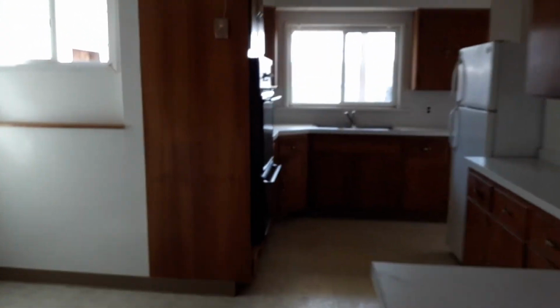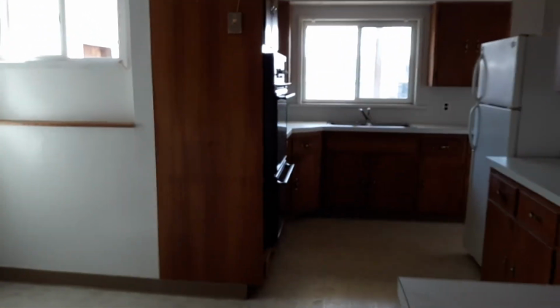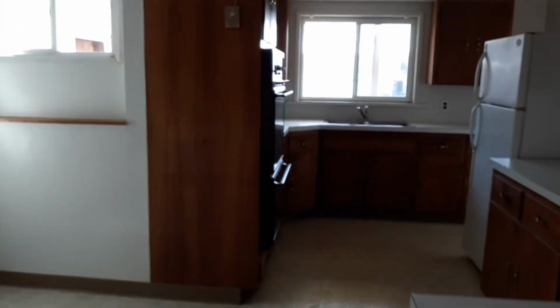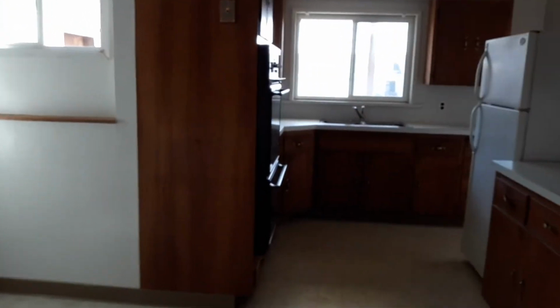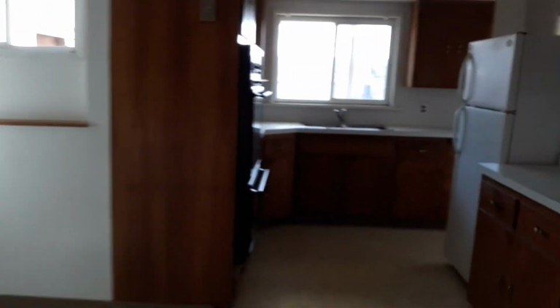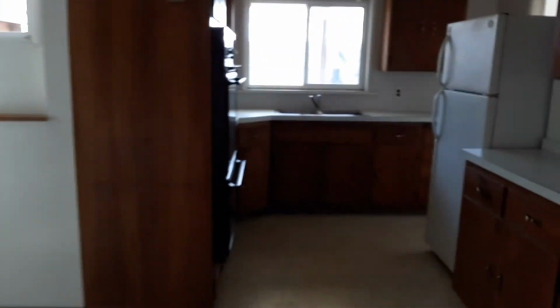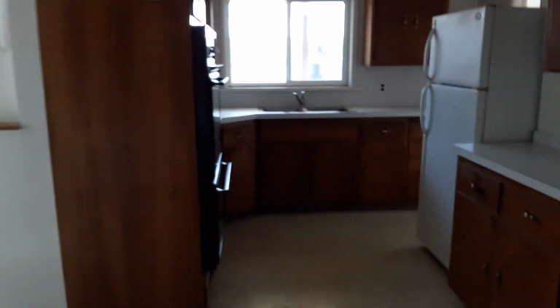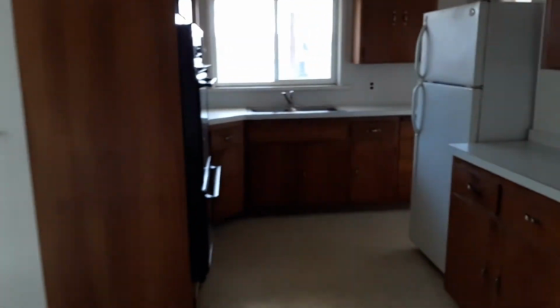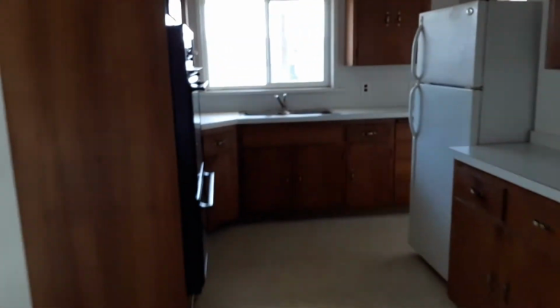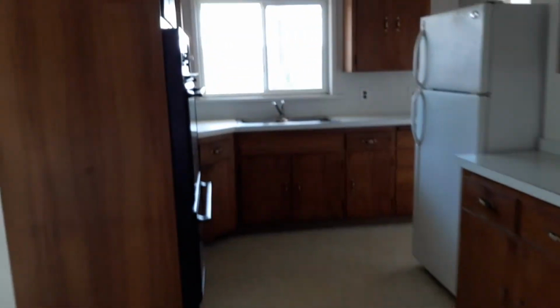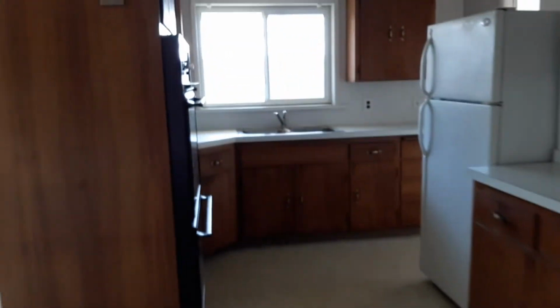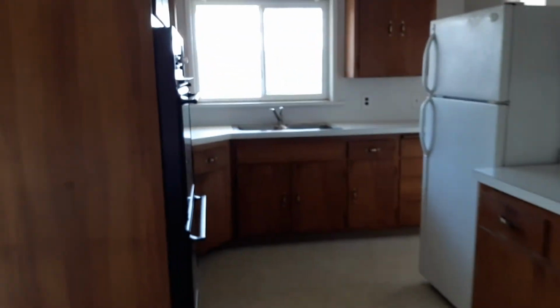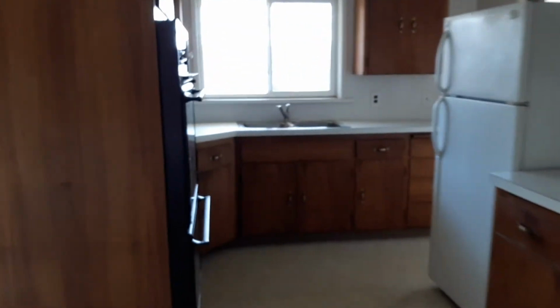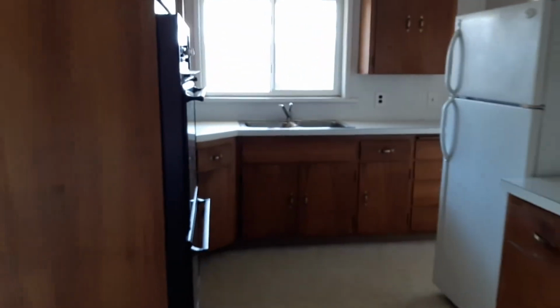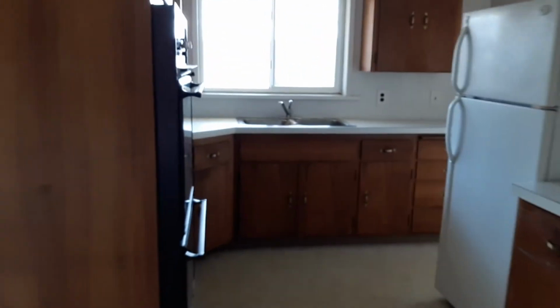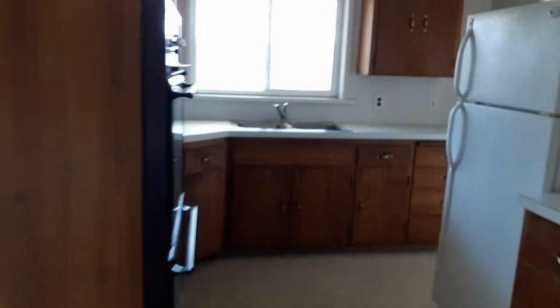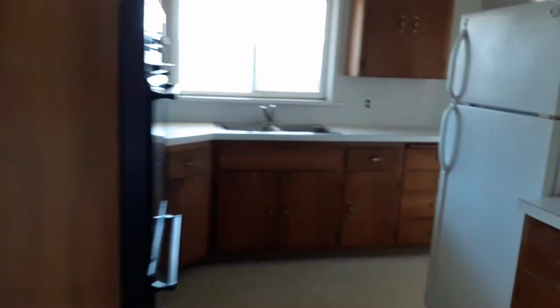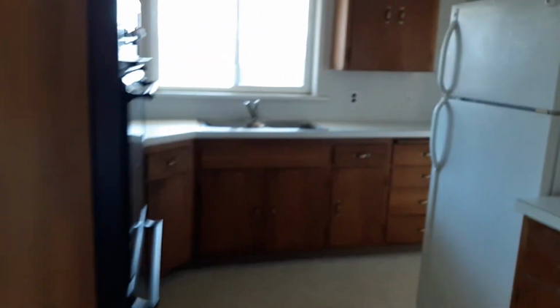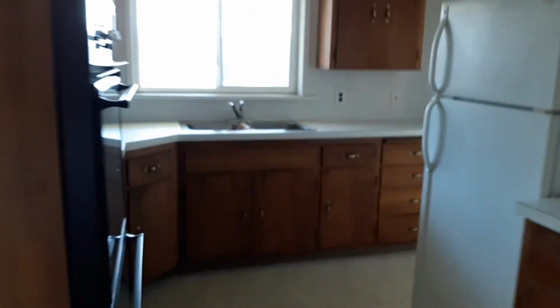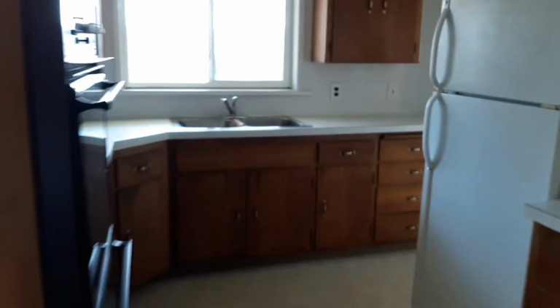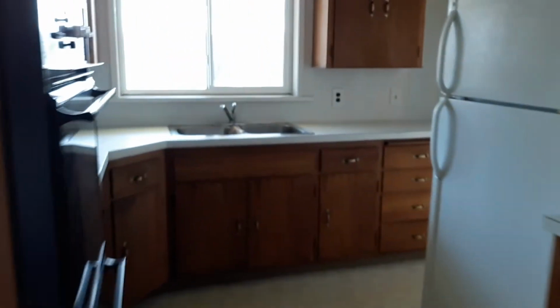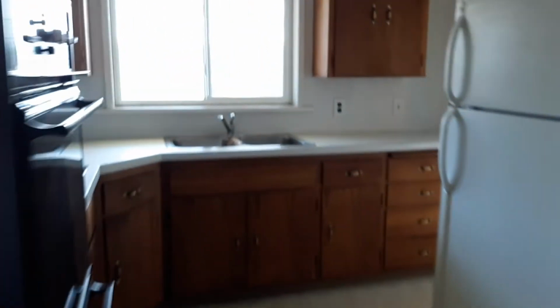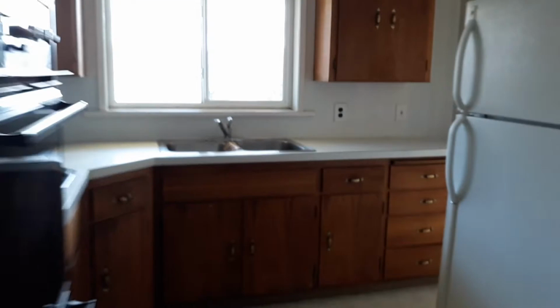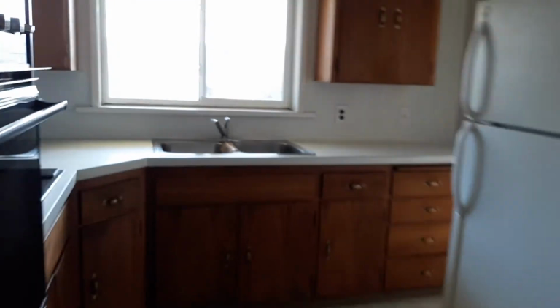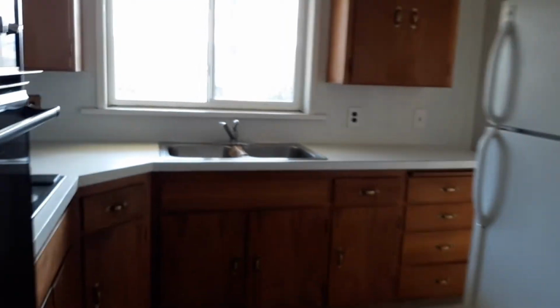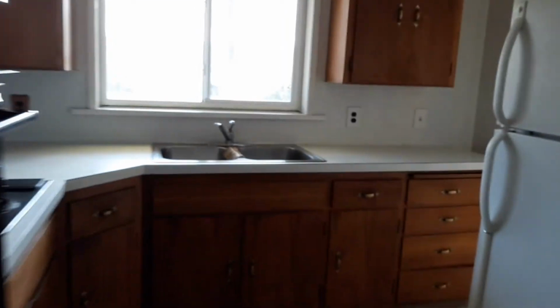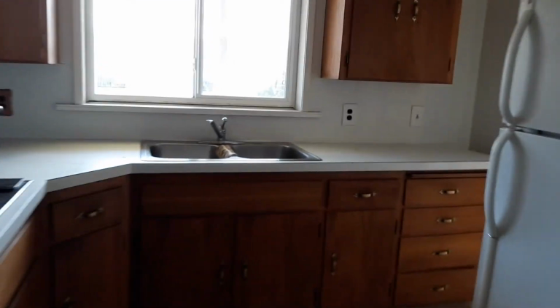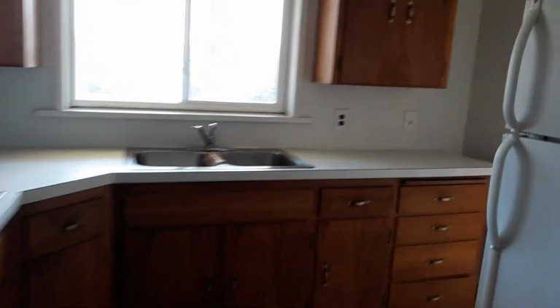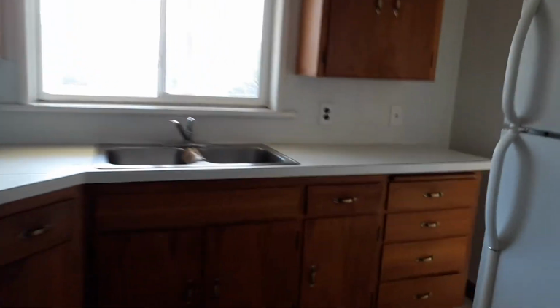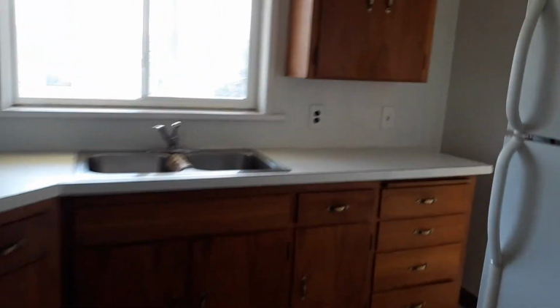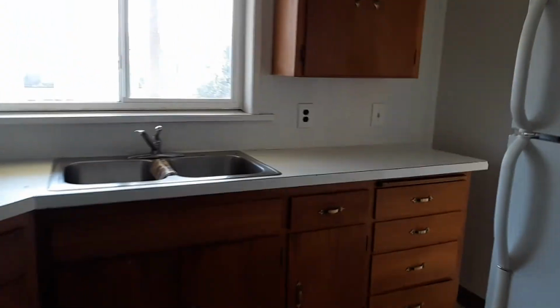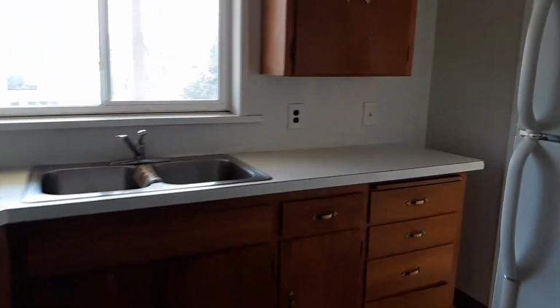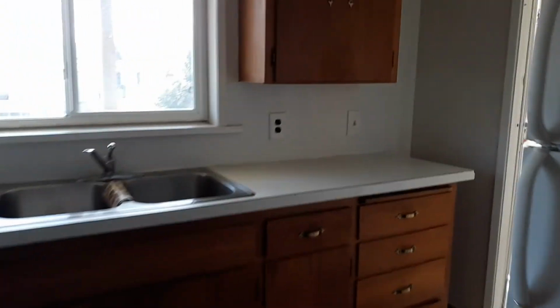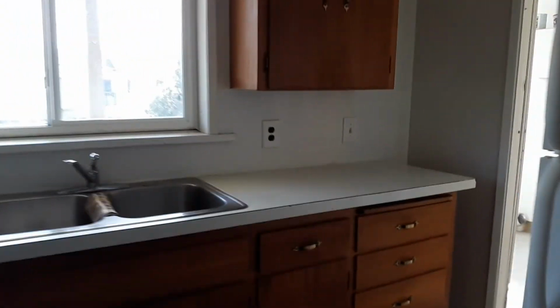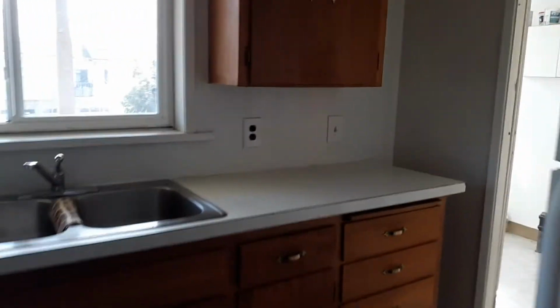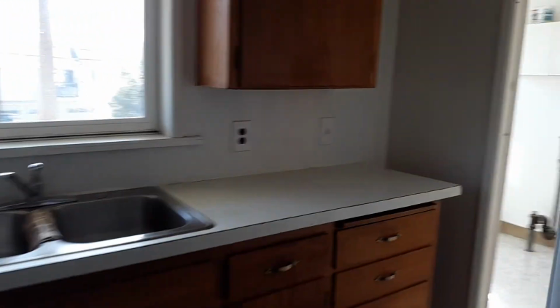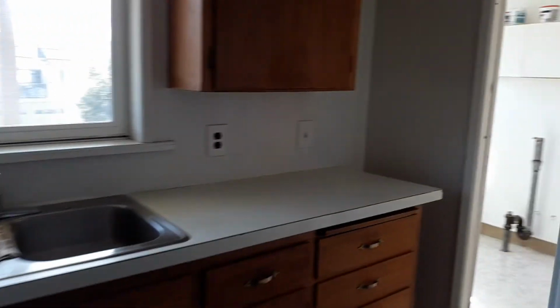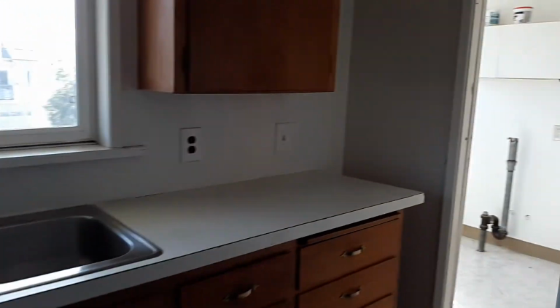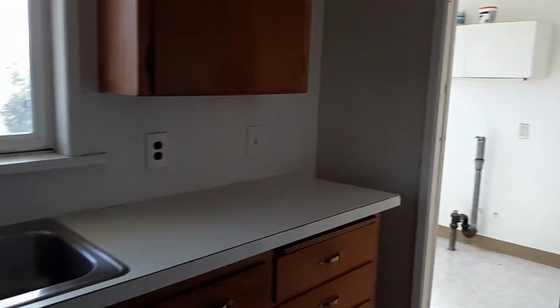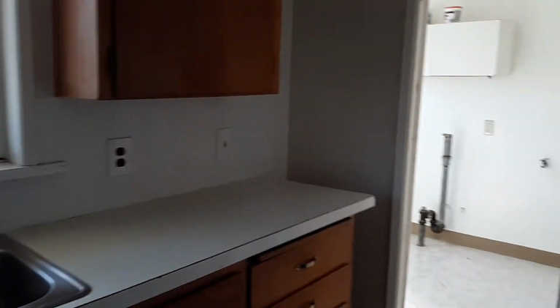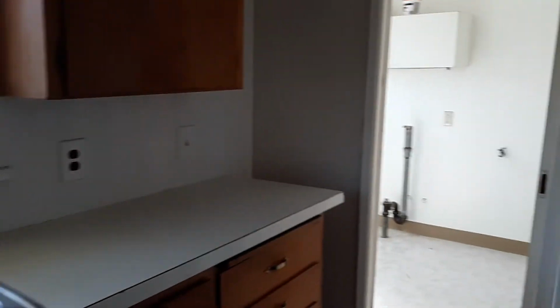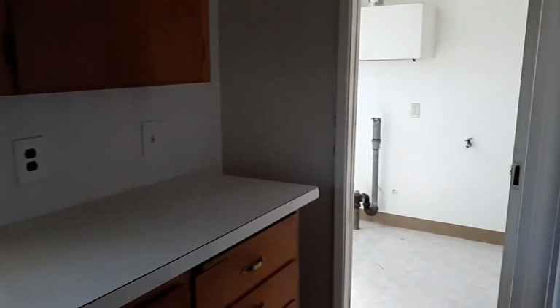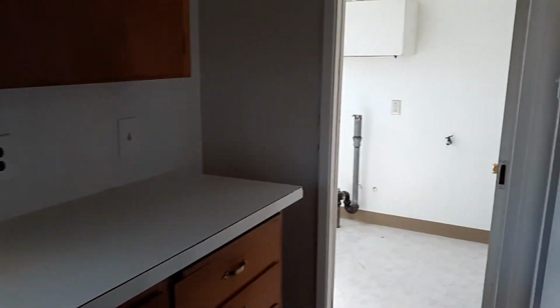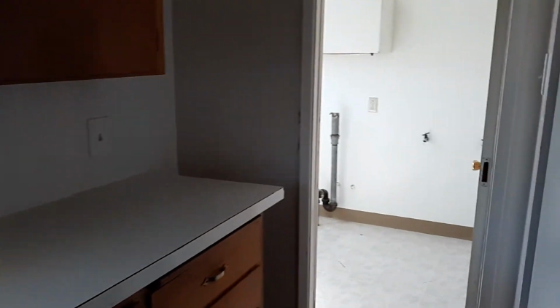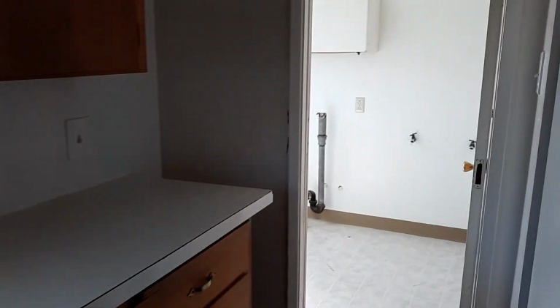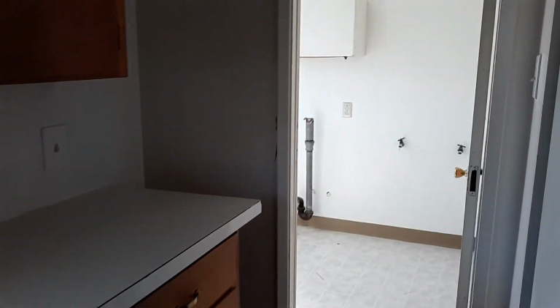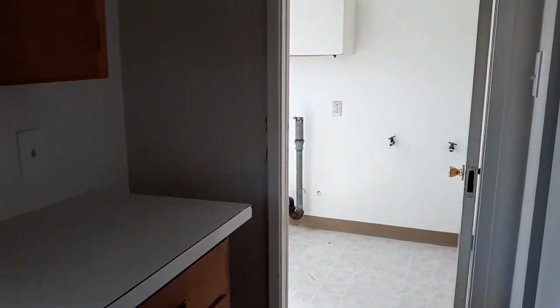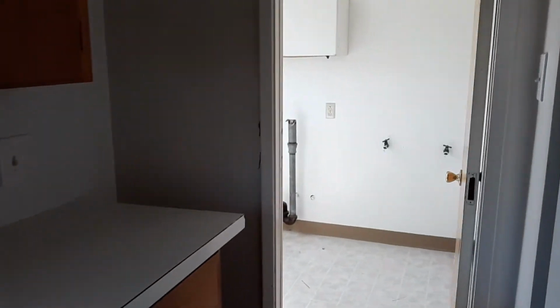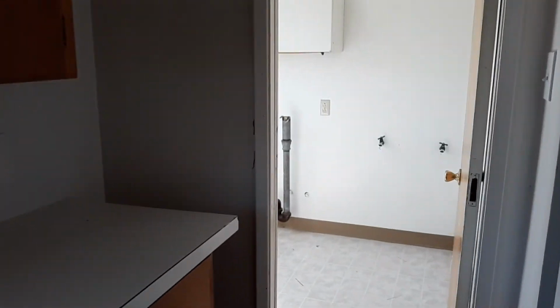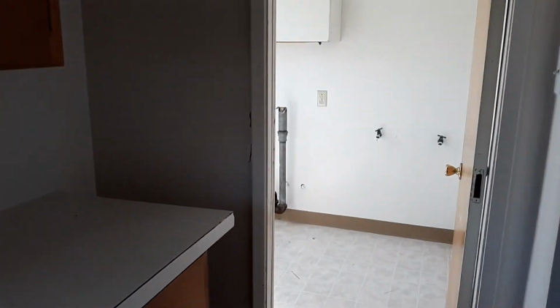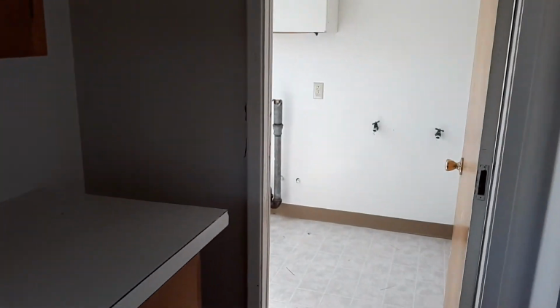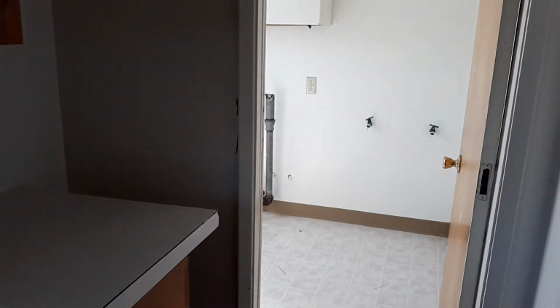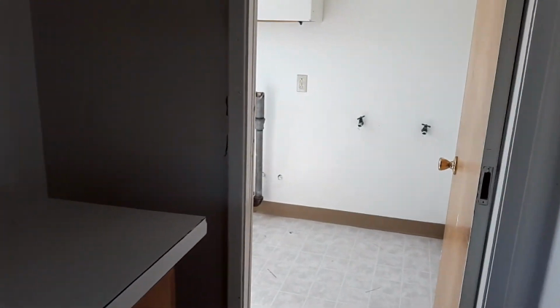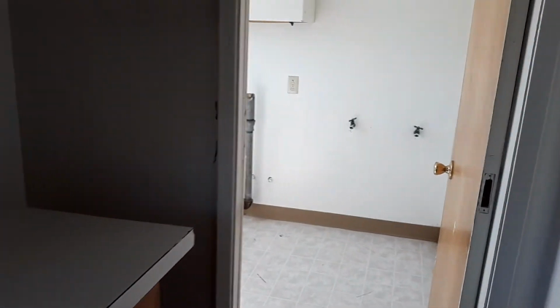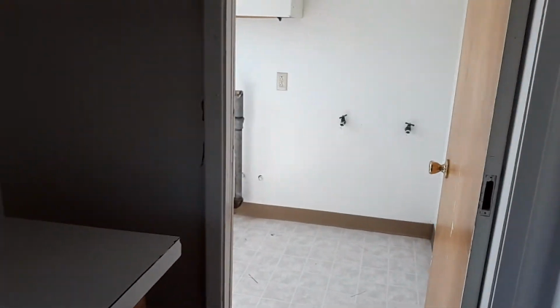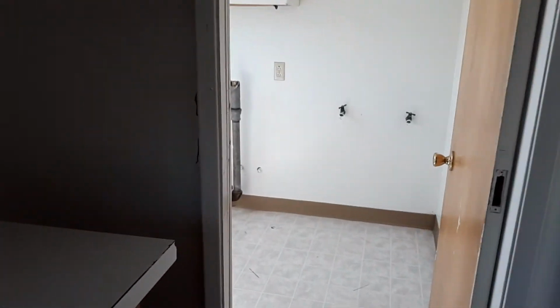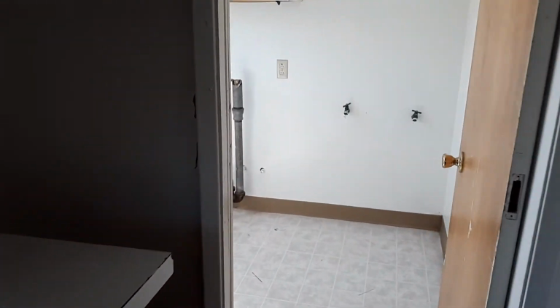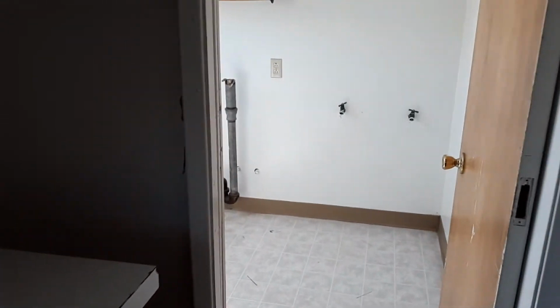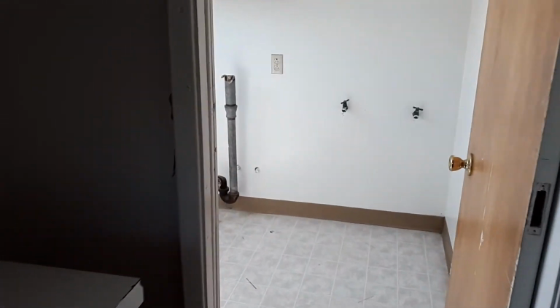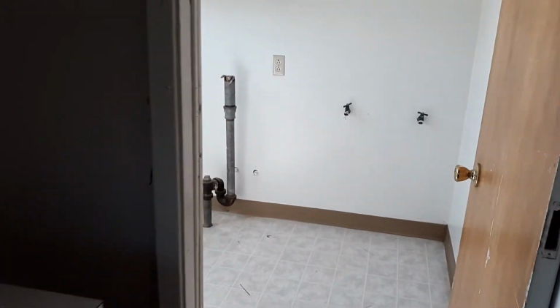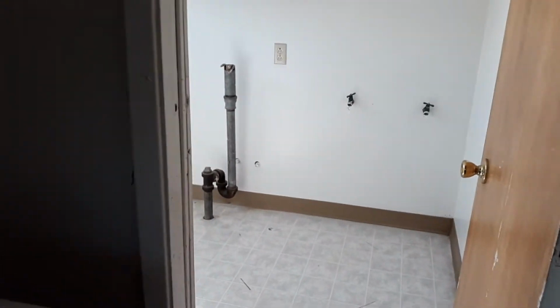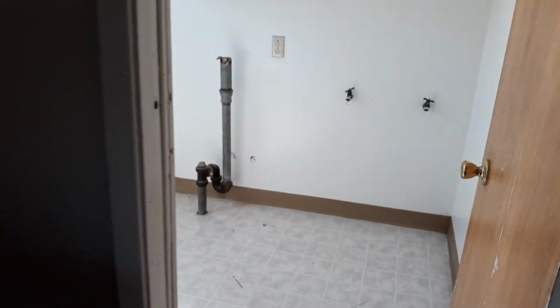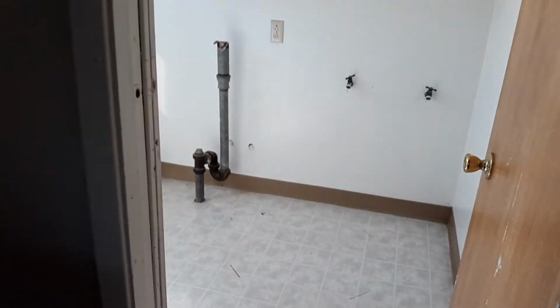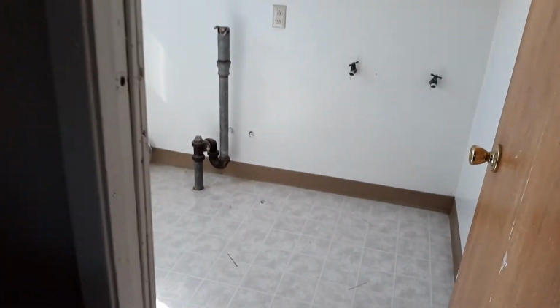Going towards the kitchen, the laundry room is right off of the kitchen.